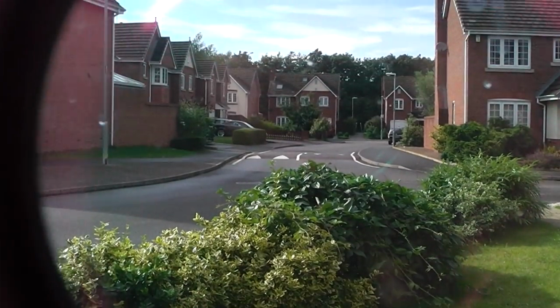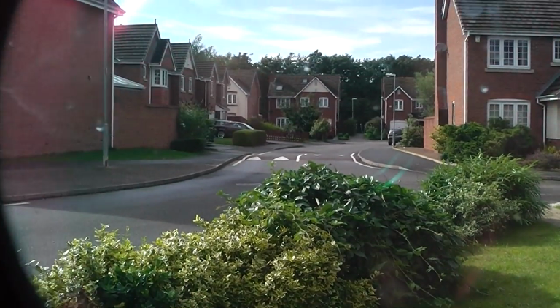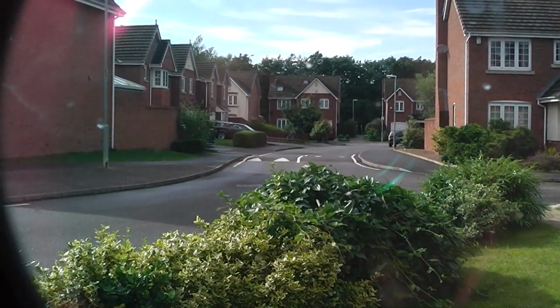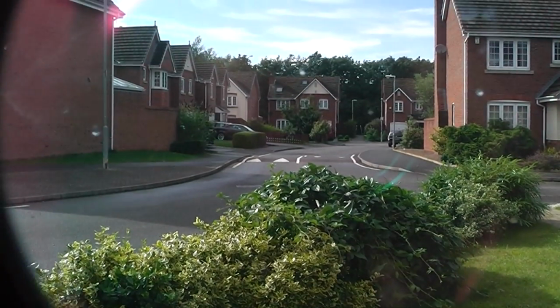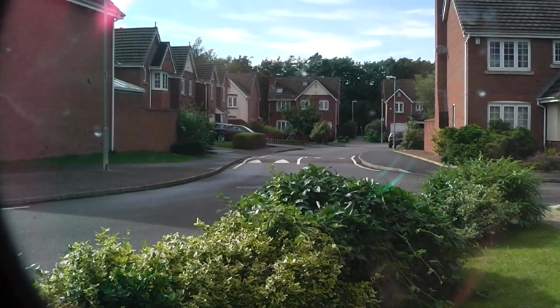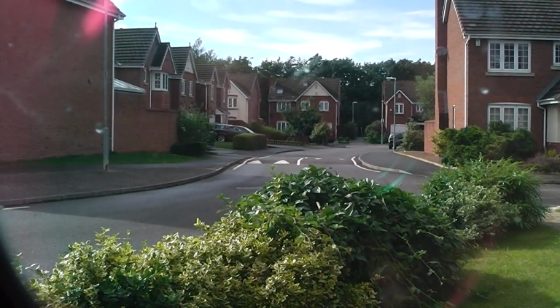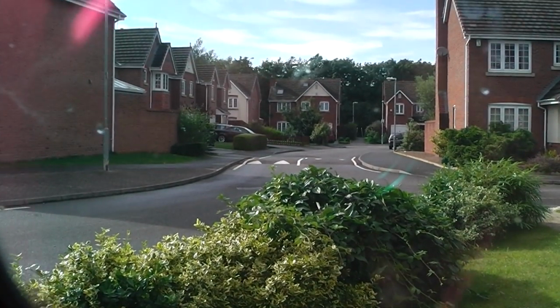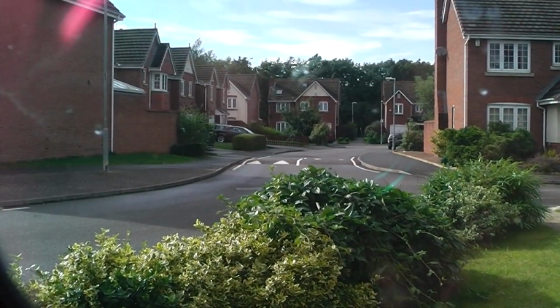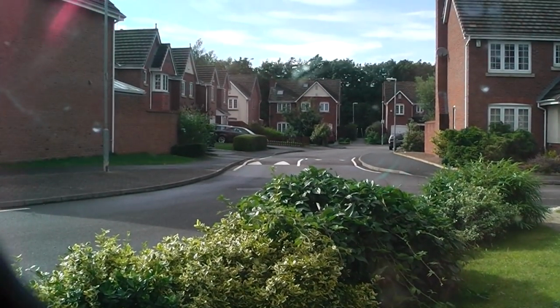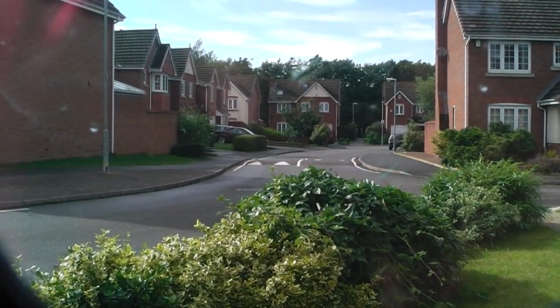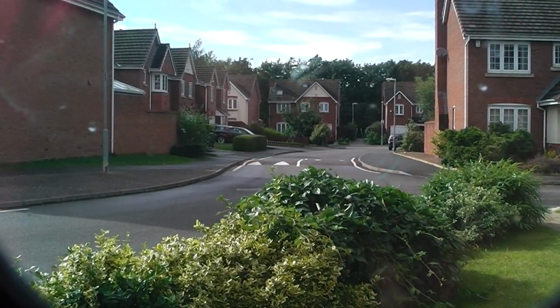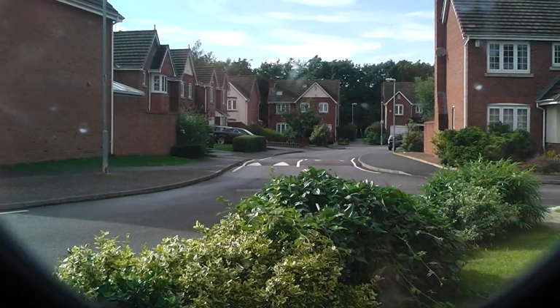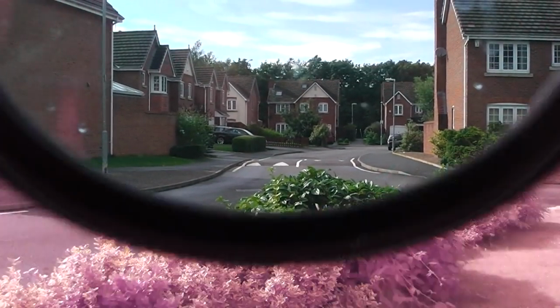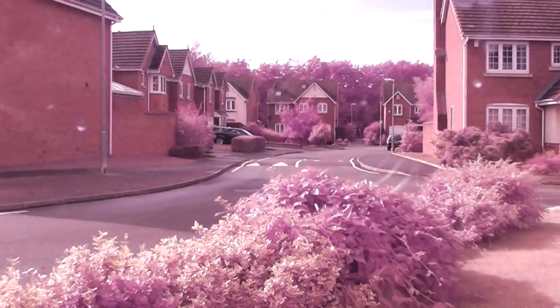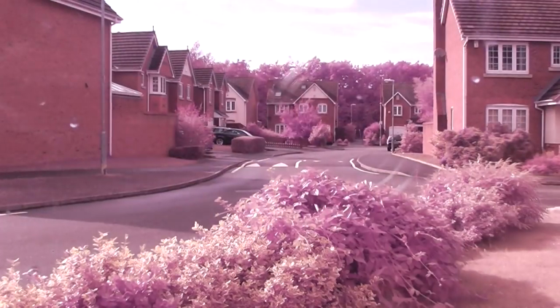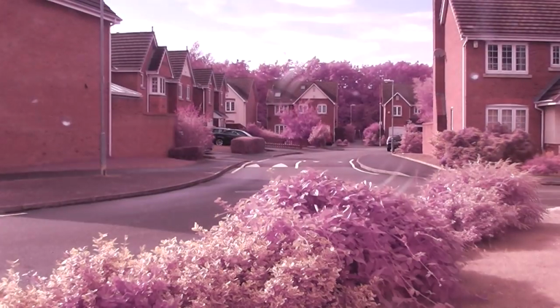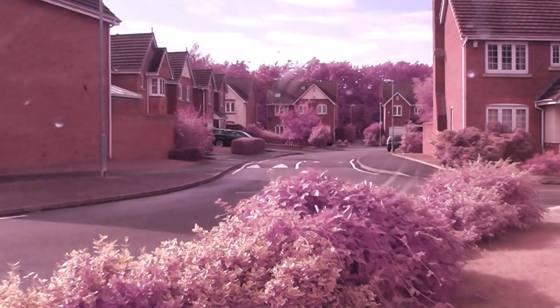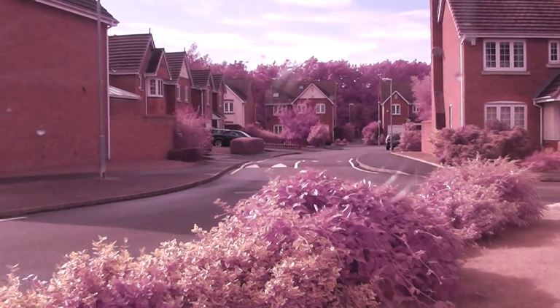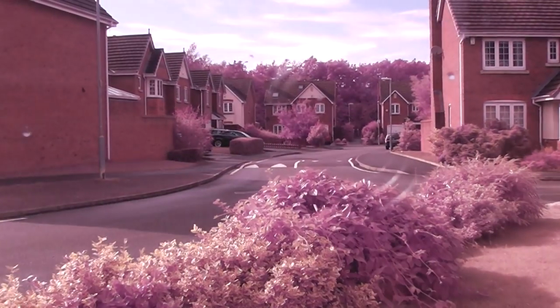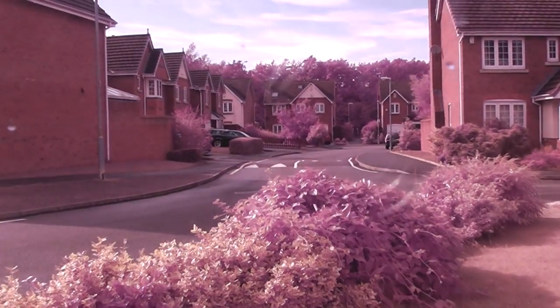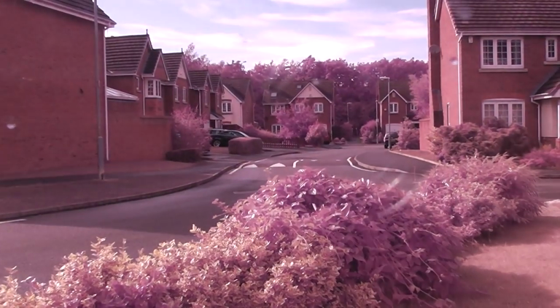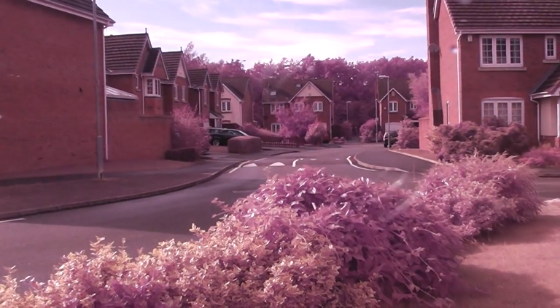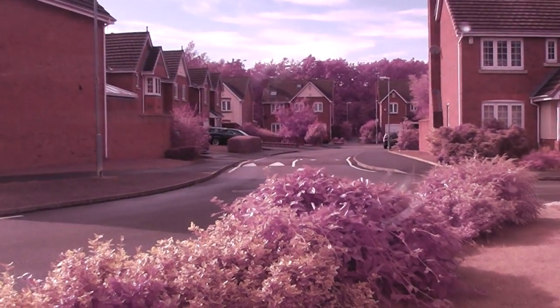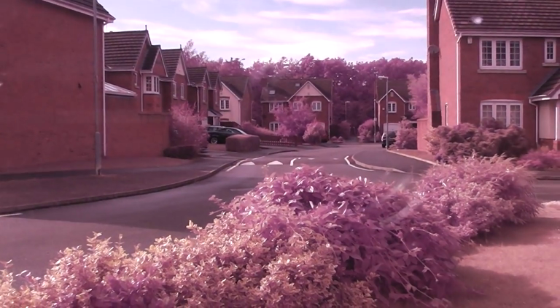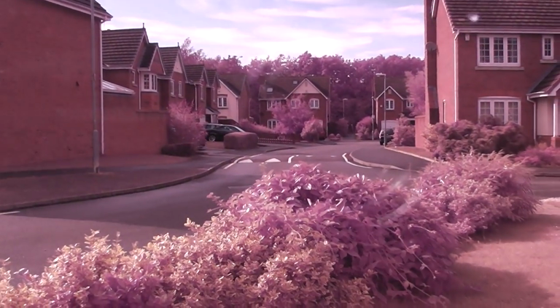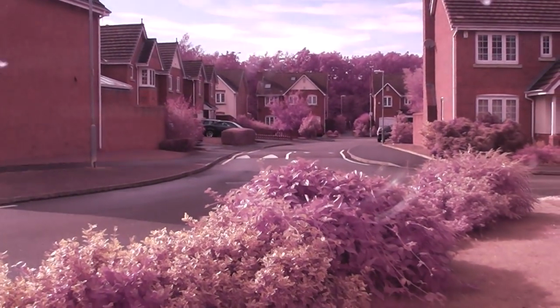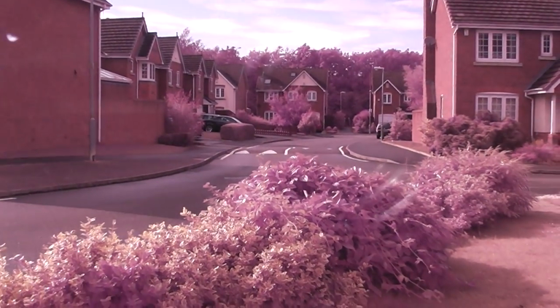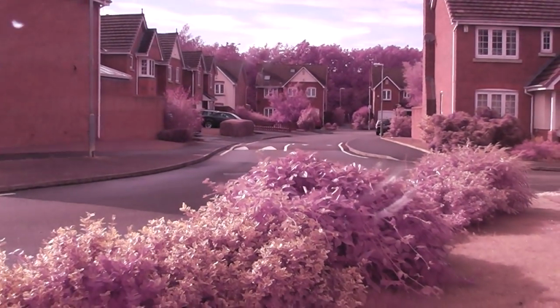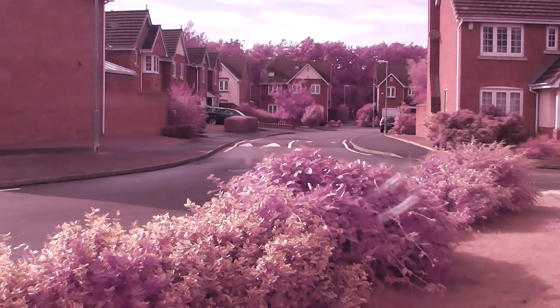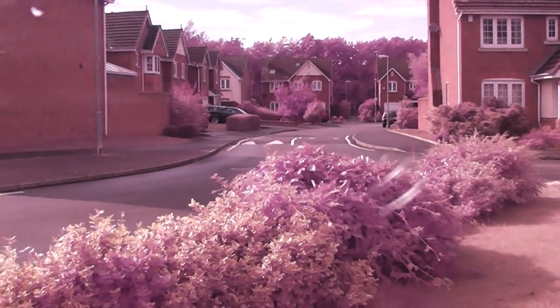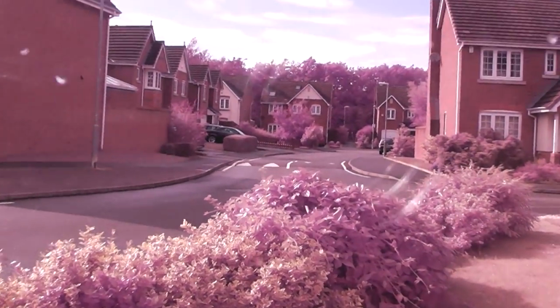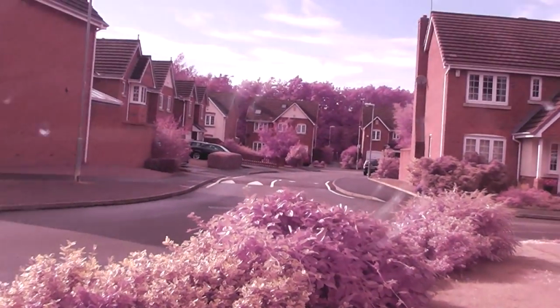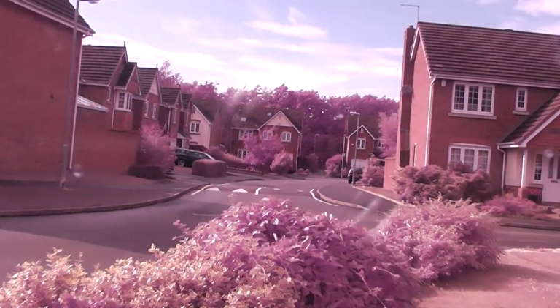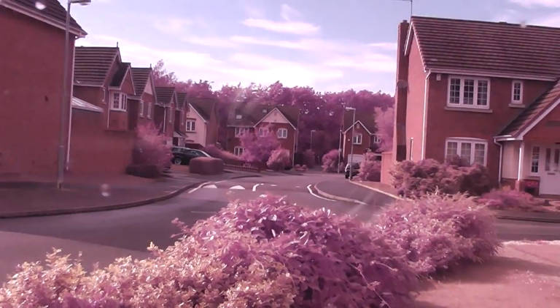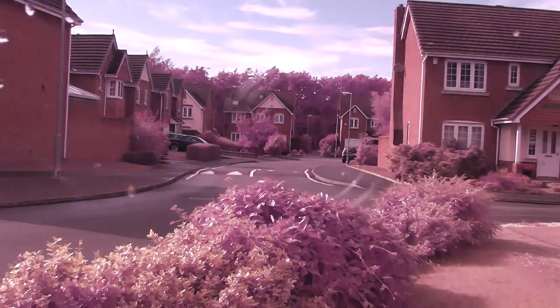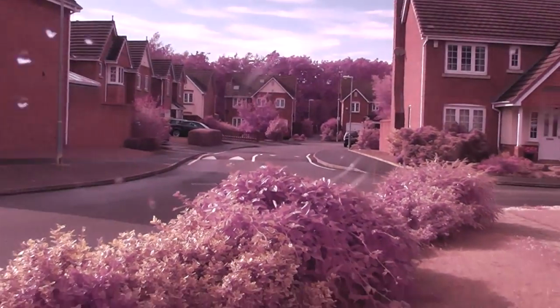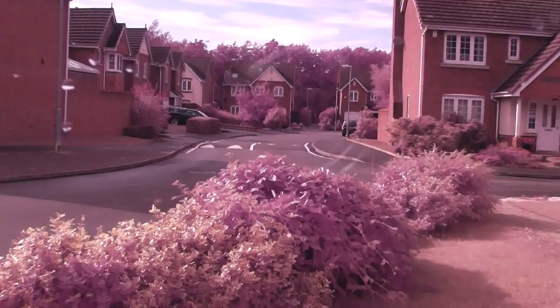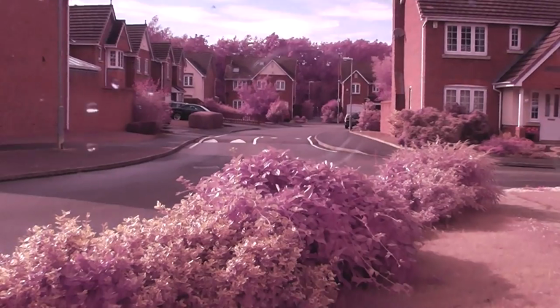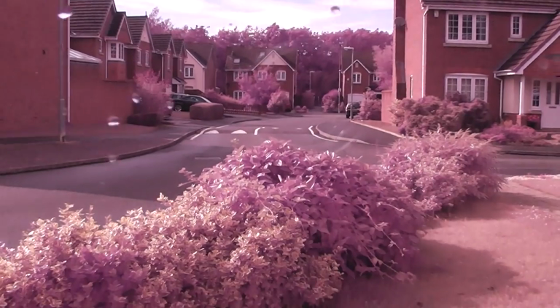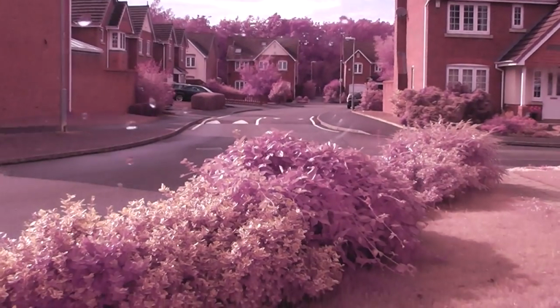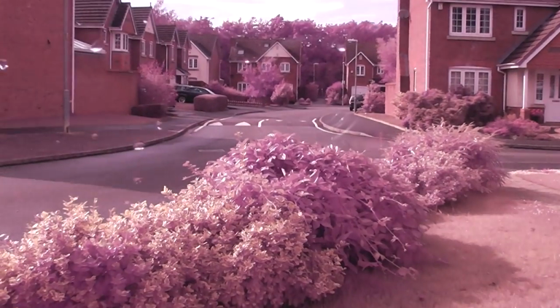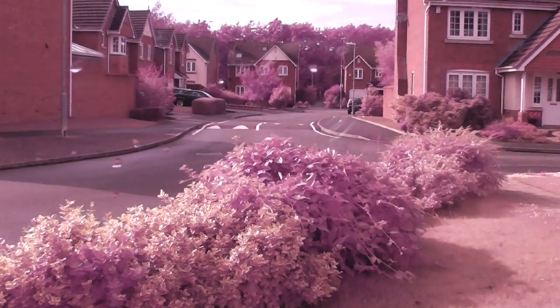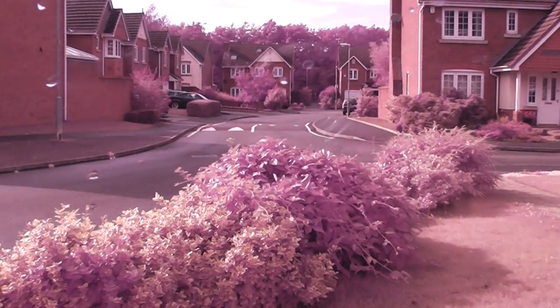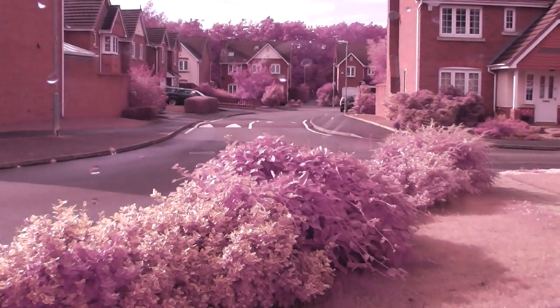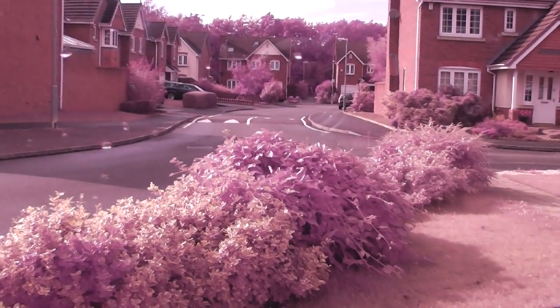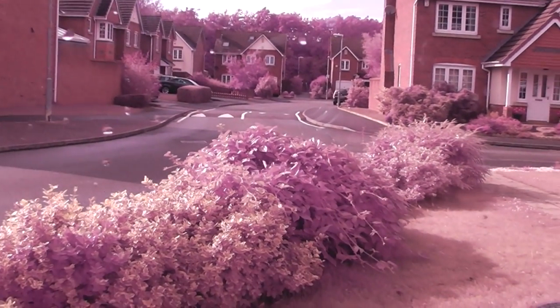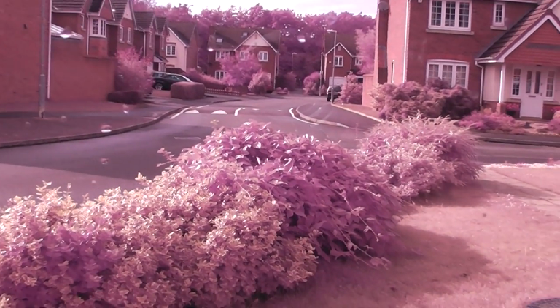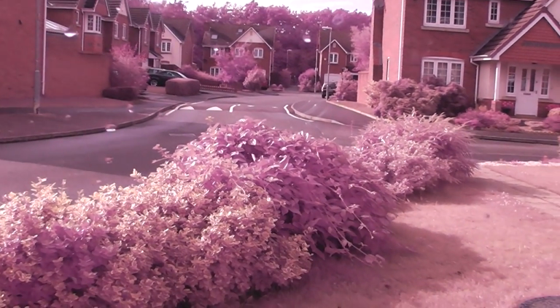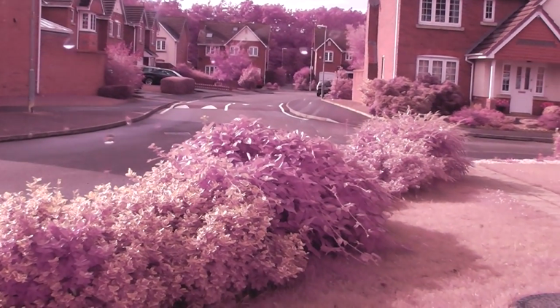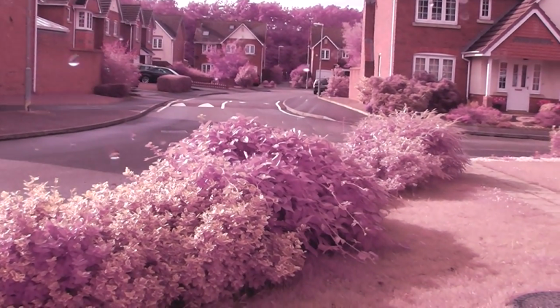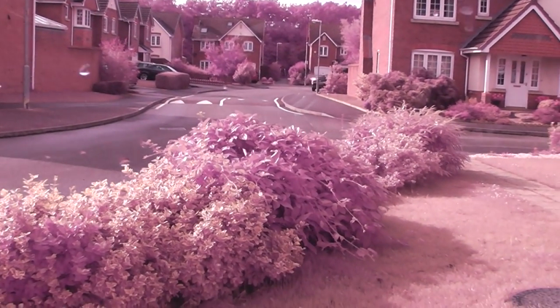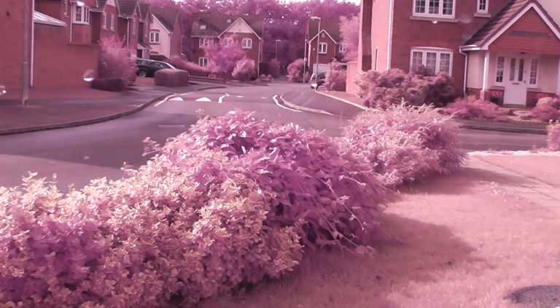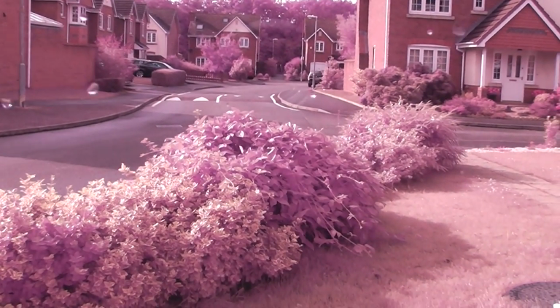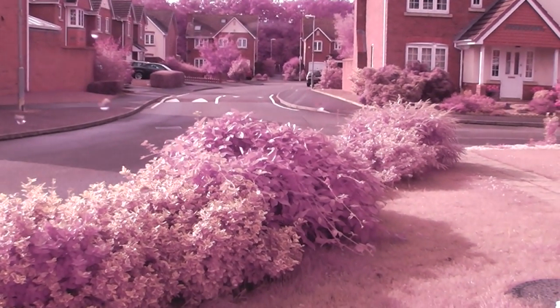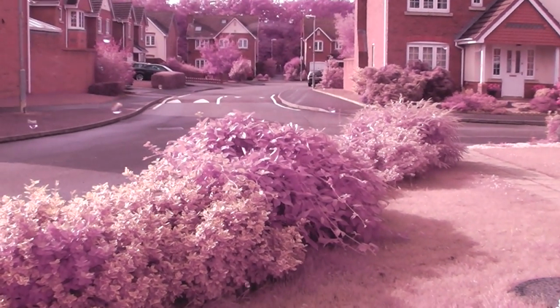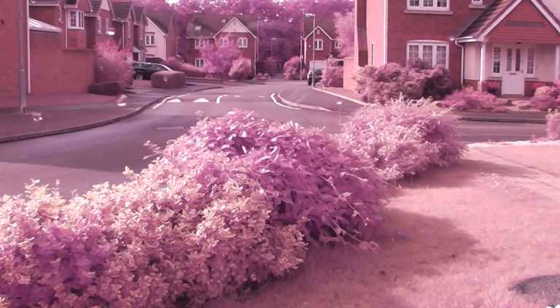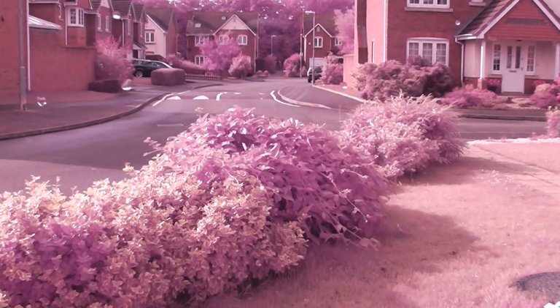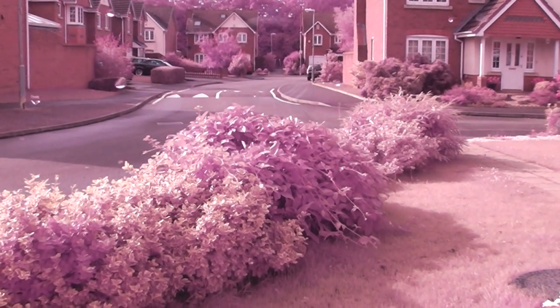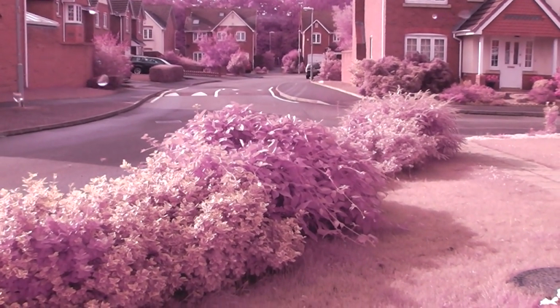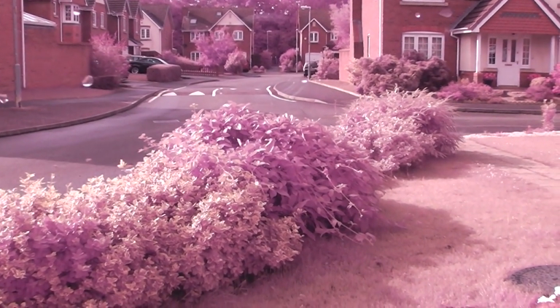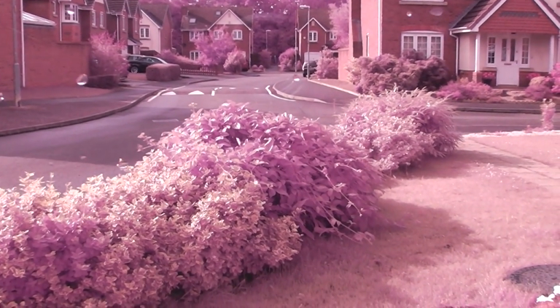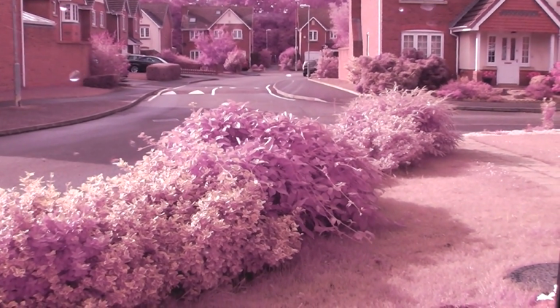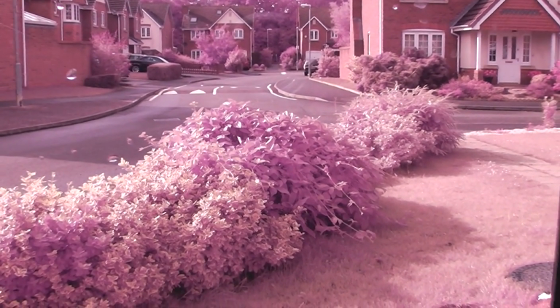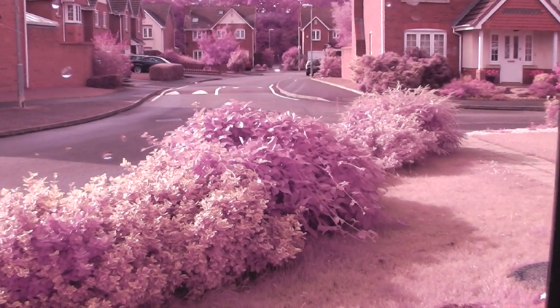The white balance can be set to achieve full infrared if required.